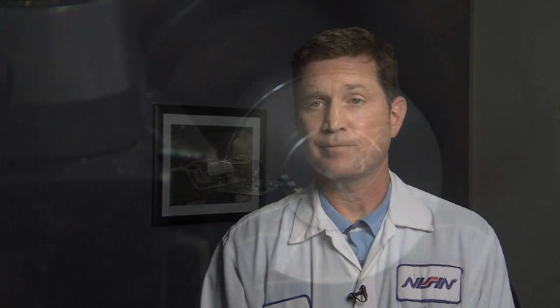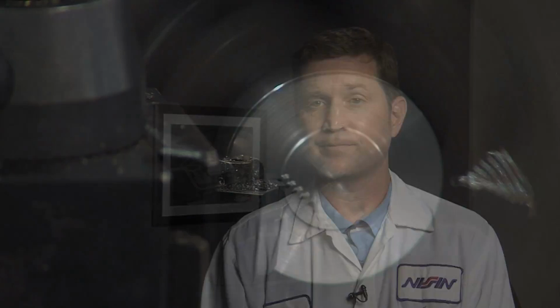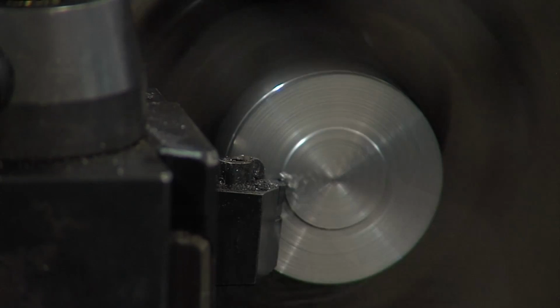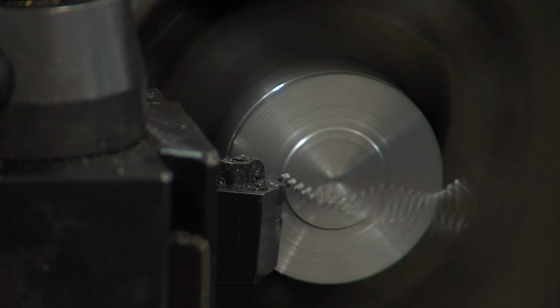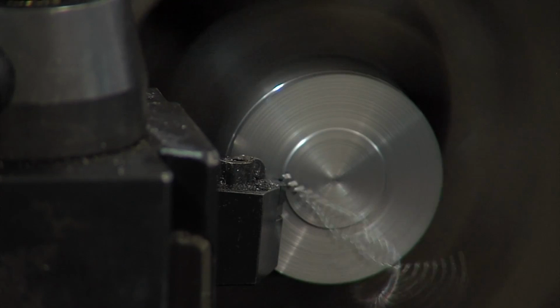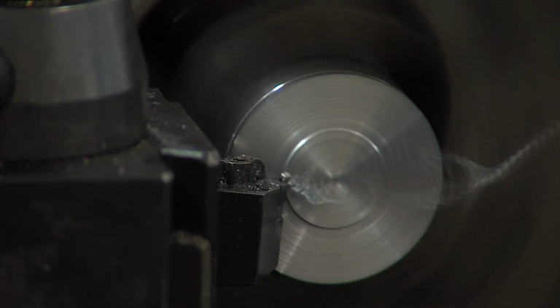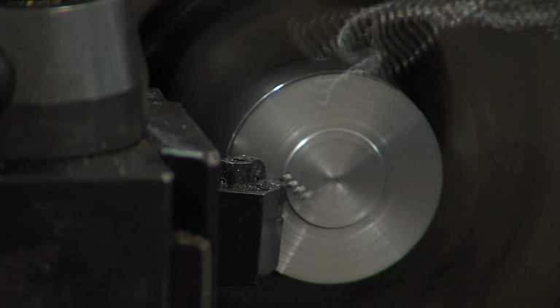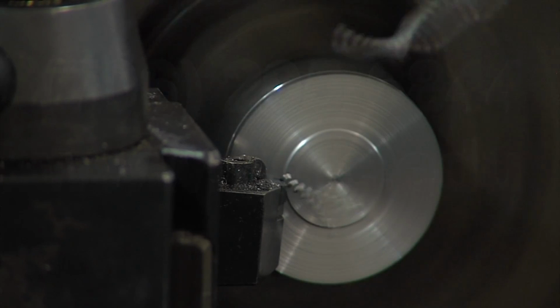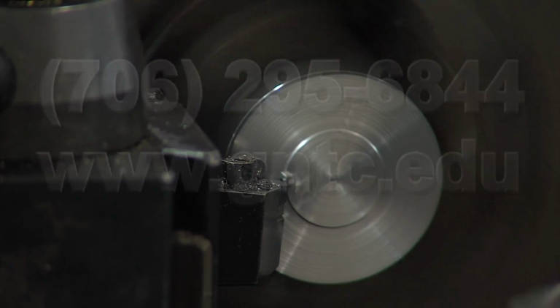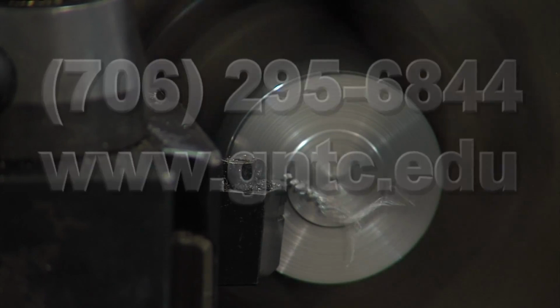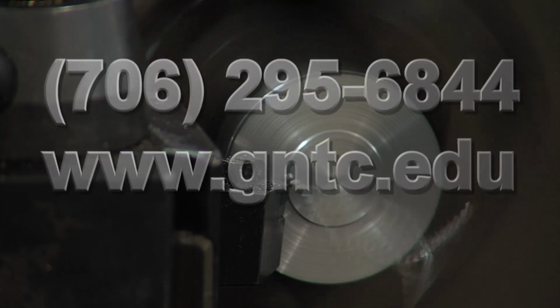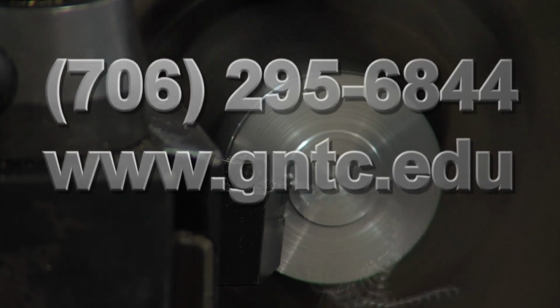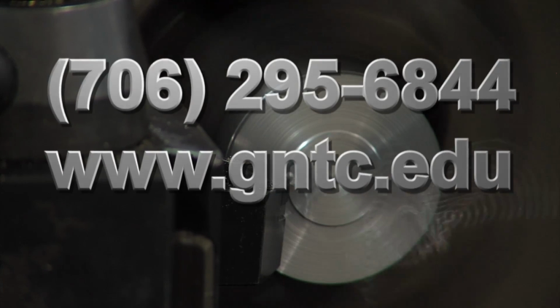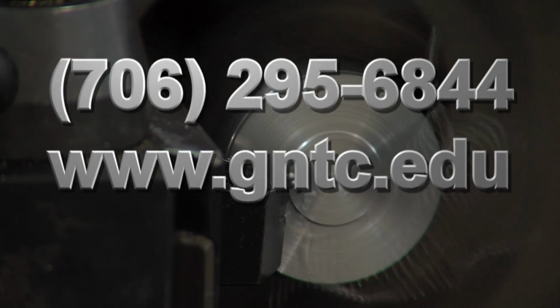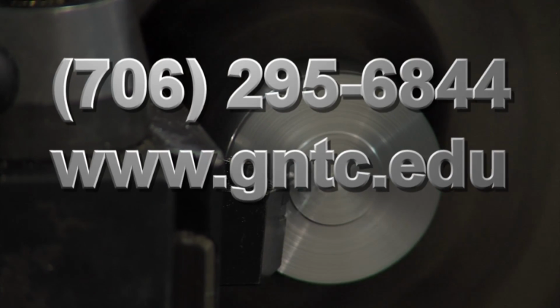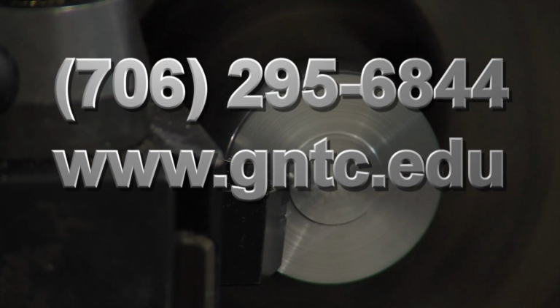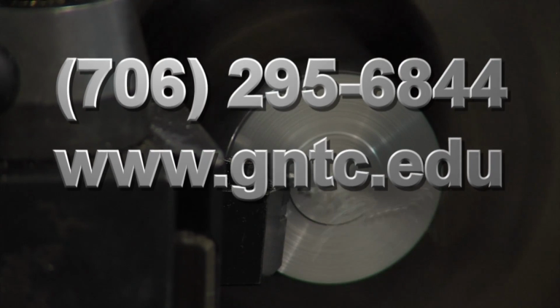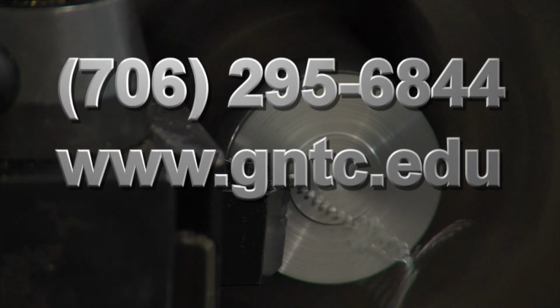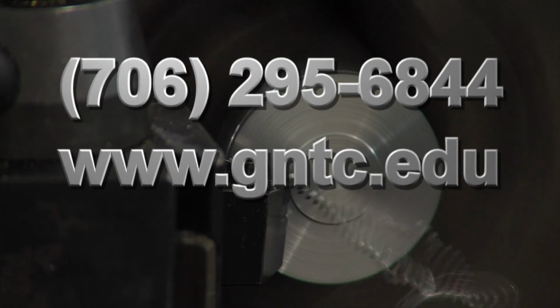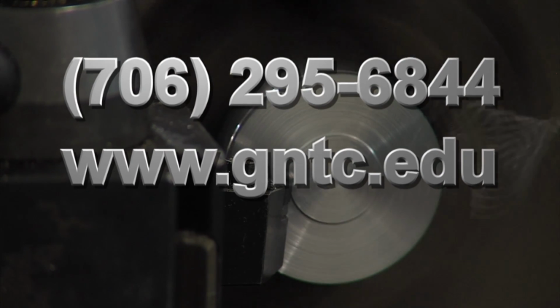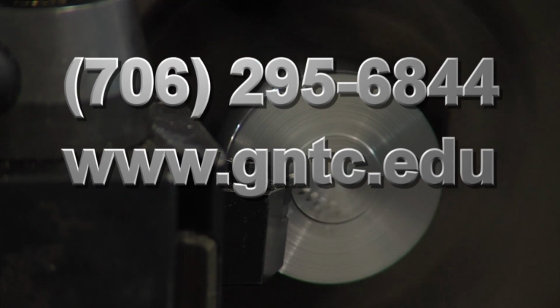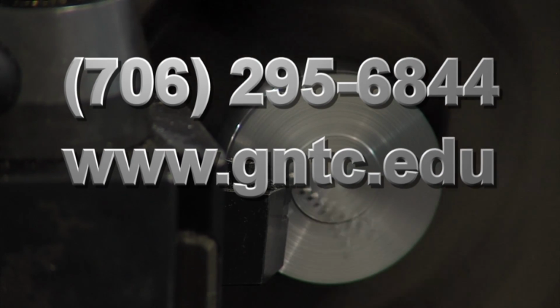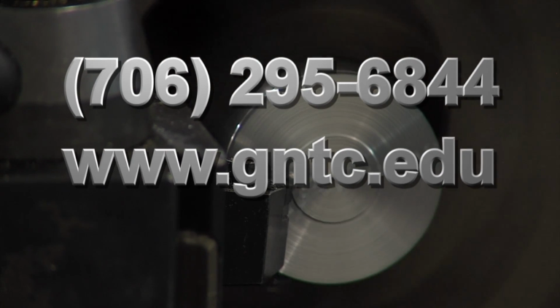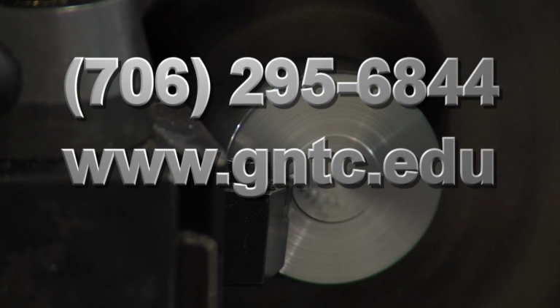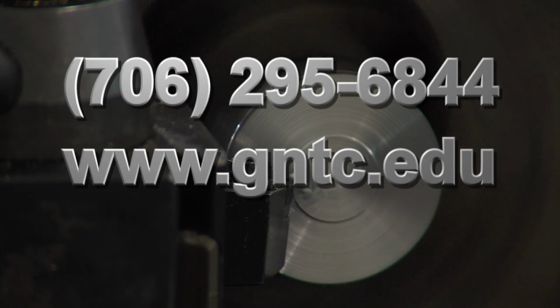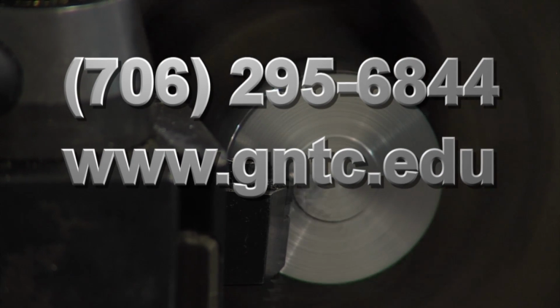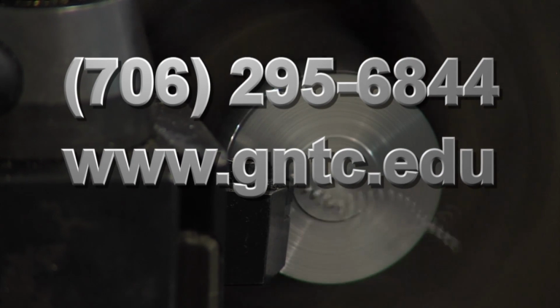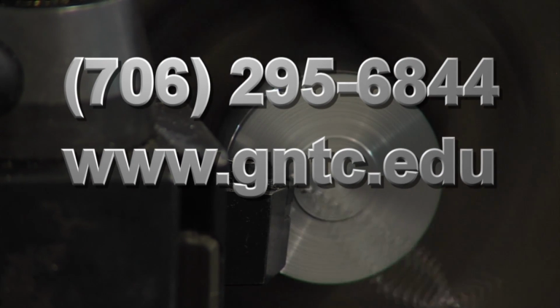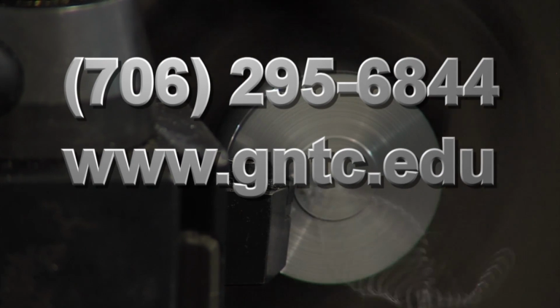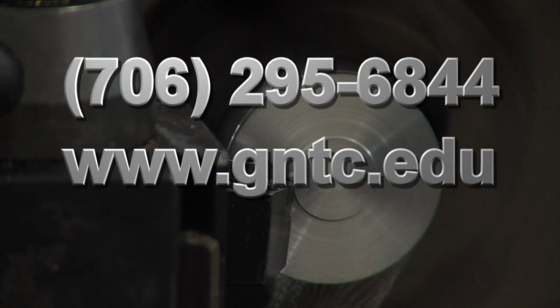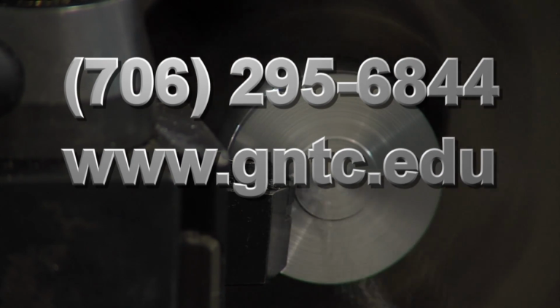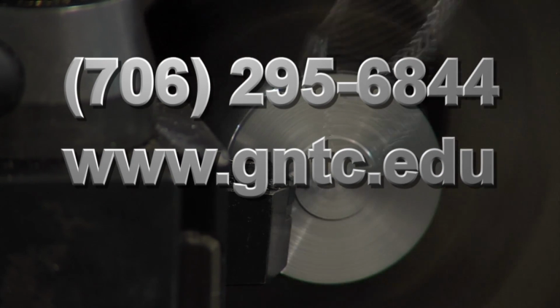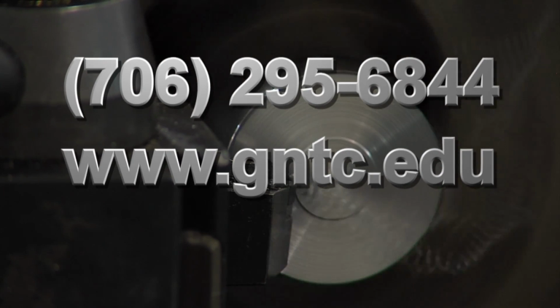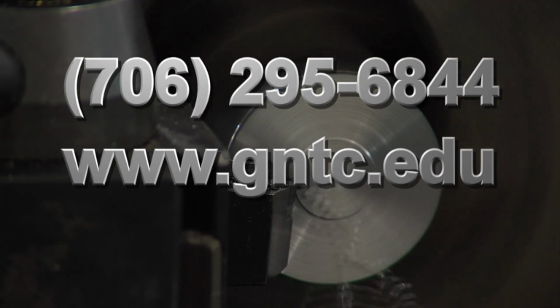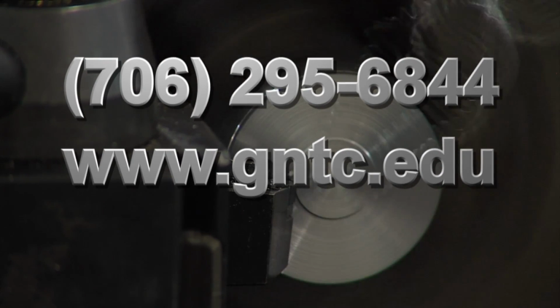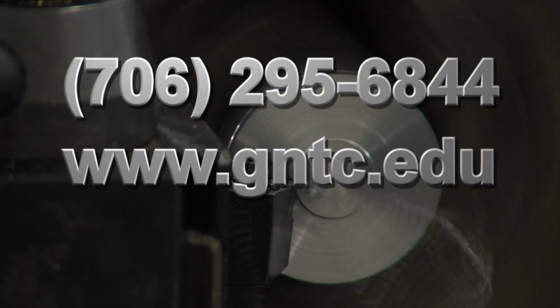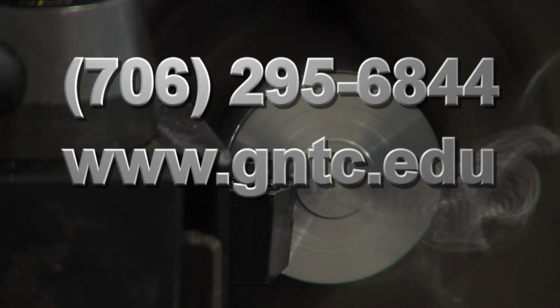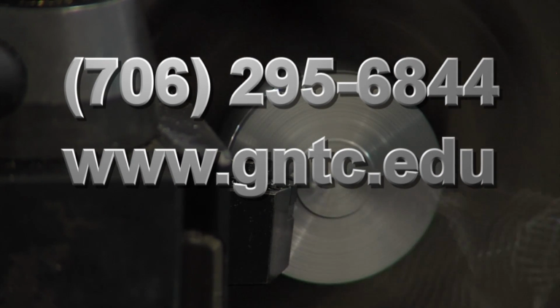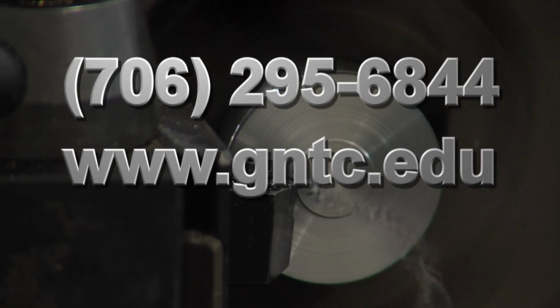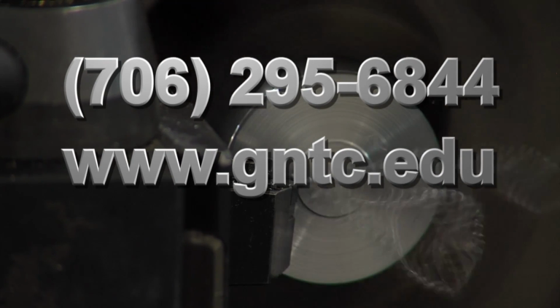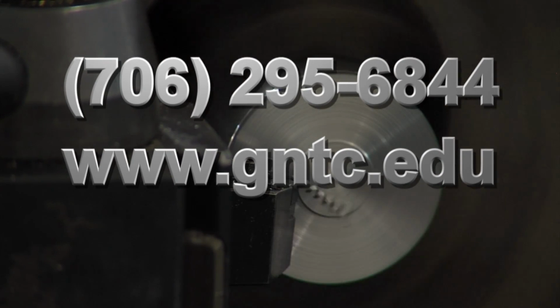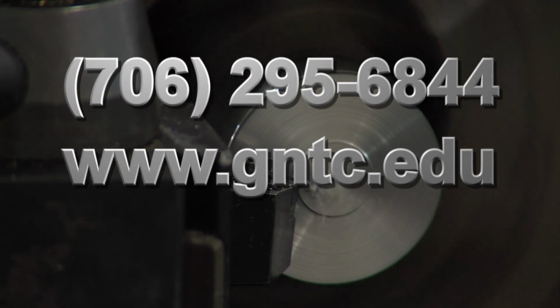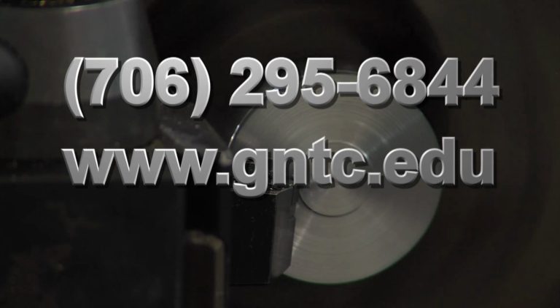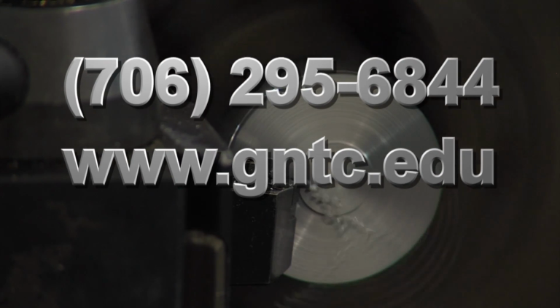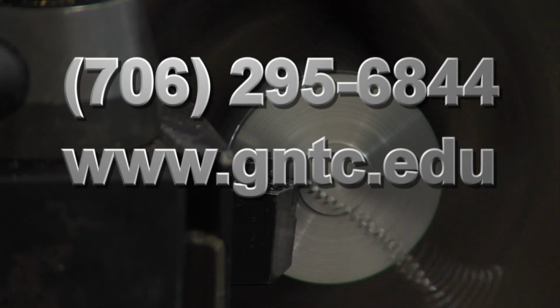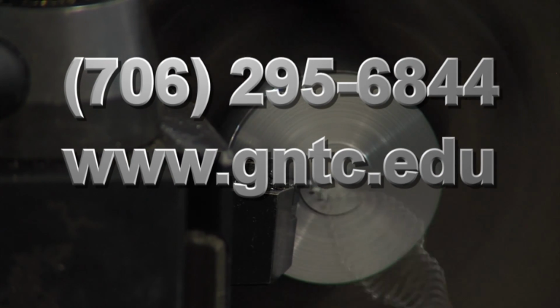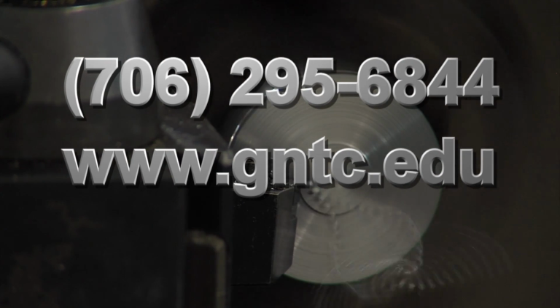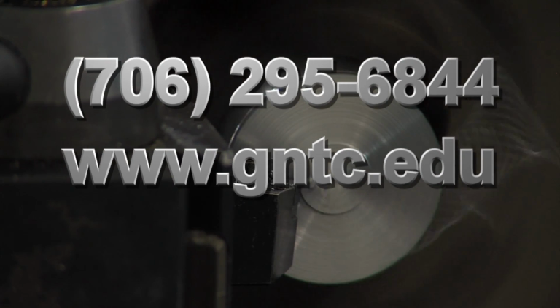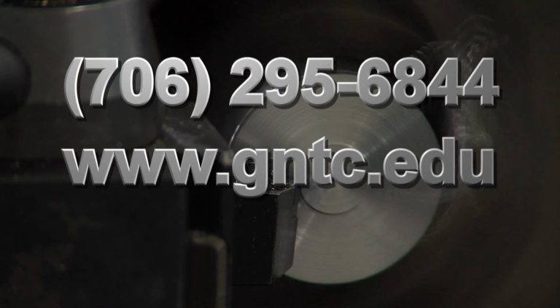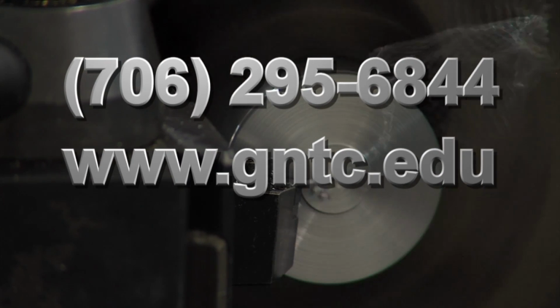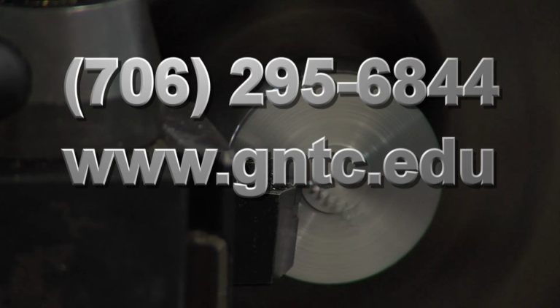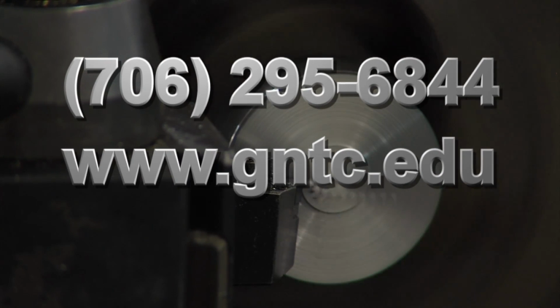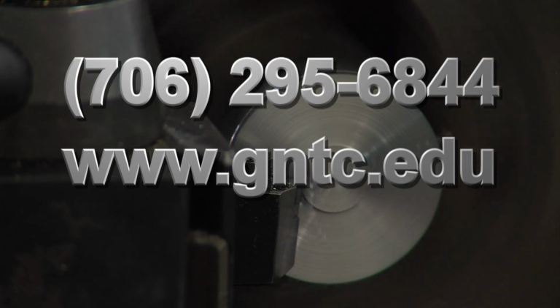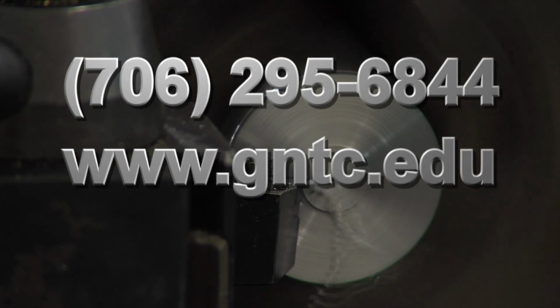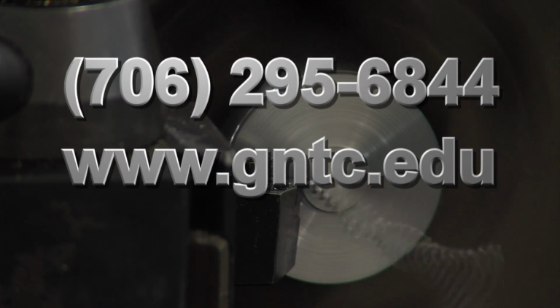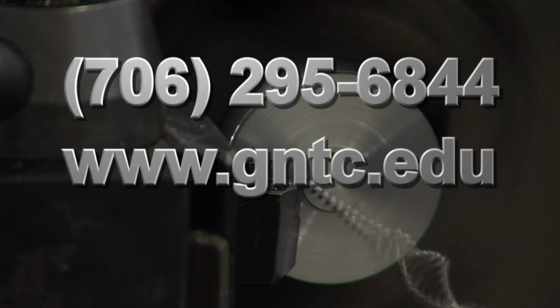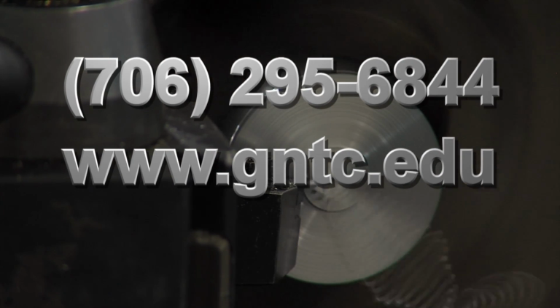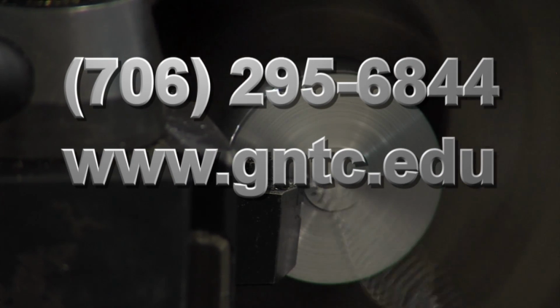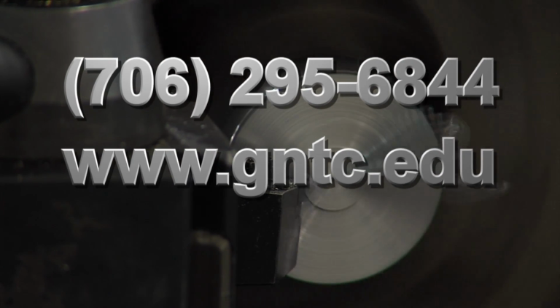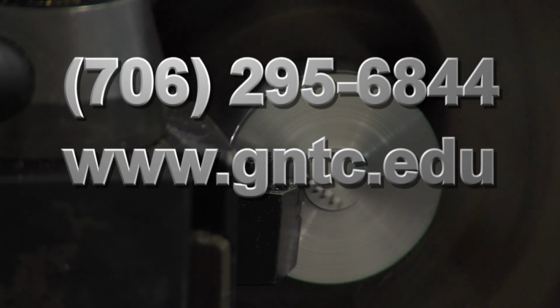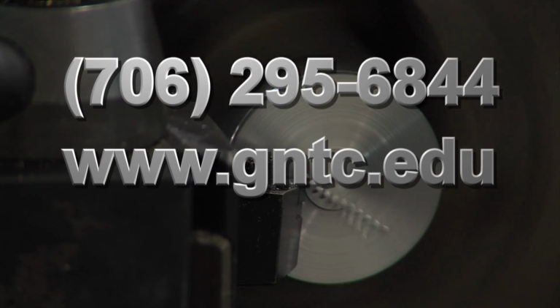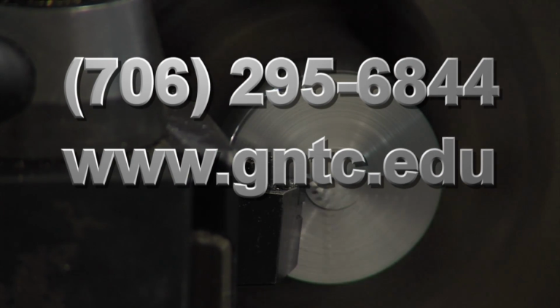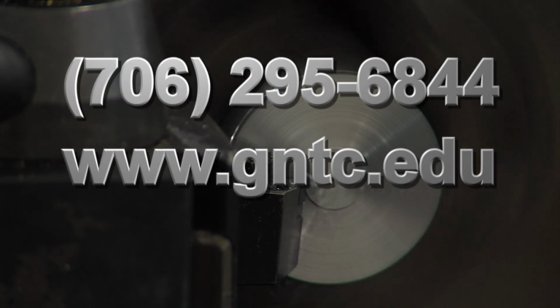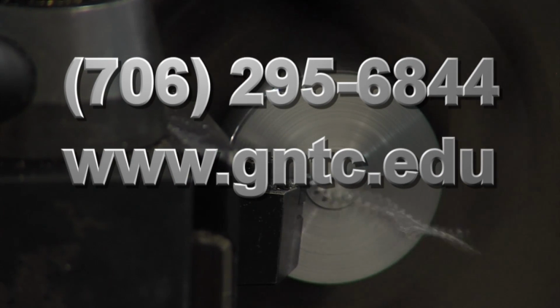To find out more about GNTC's machine tool technology program, visit our website or give us a call for more information.